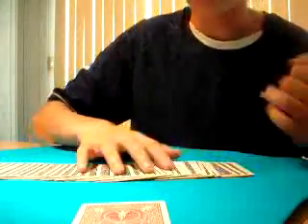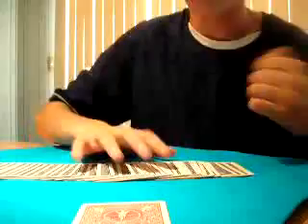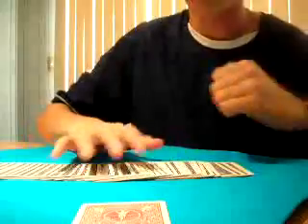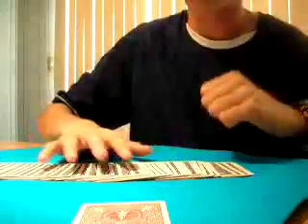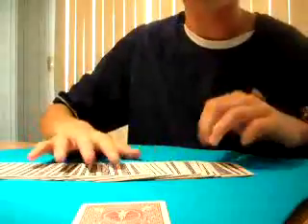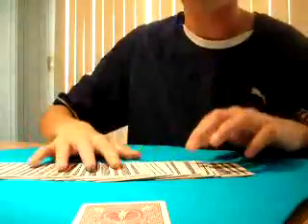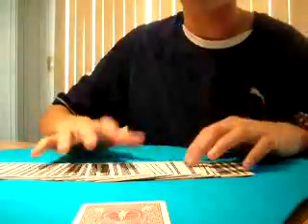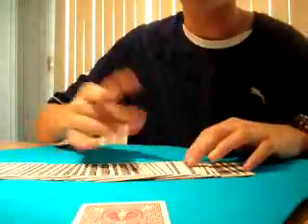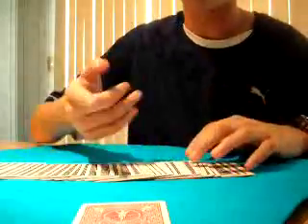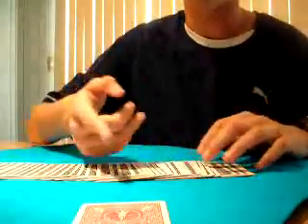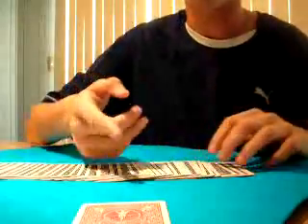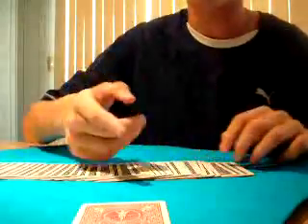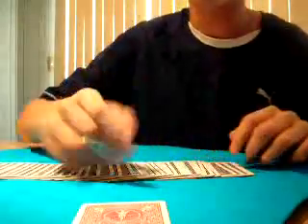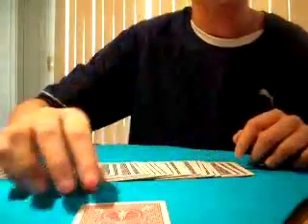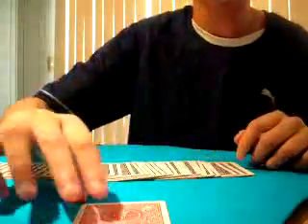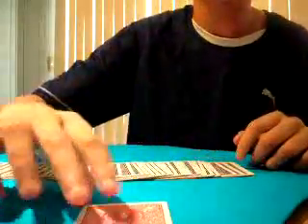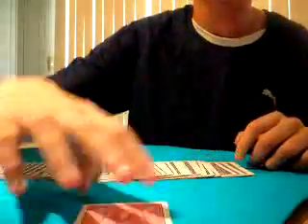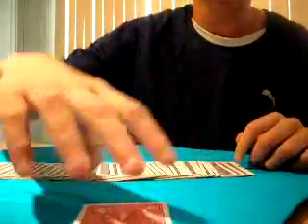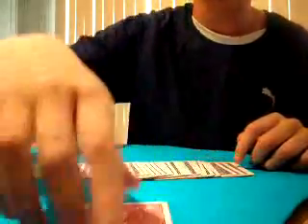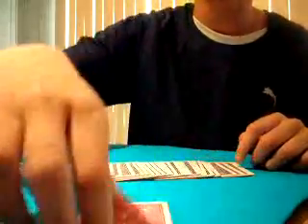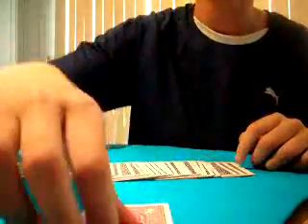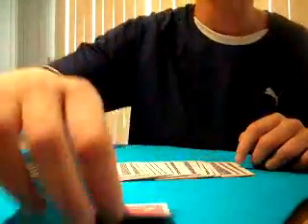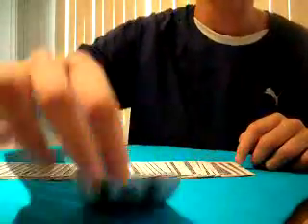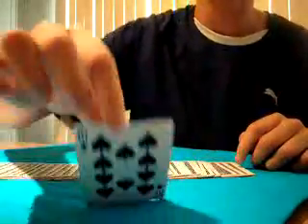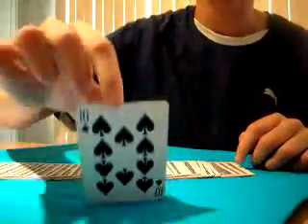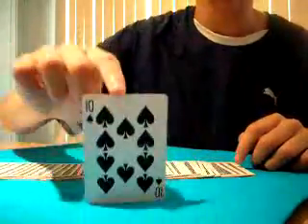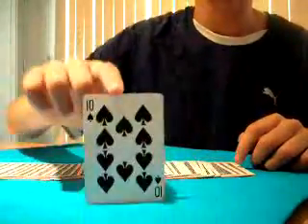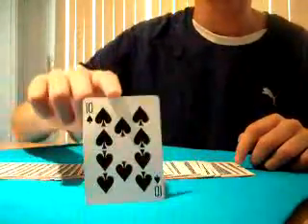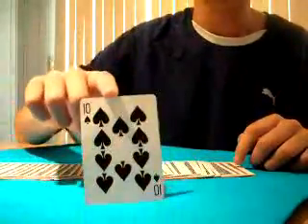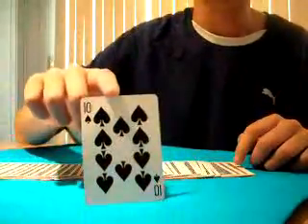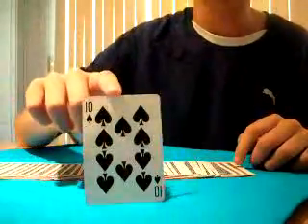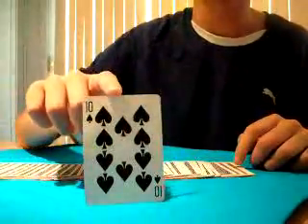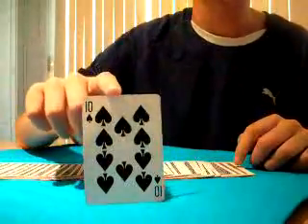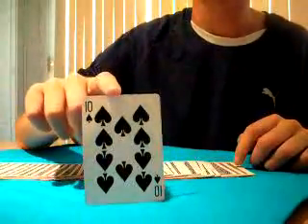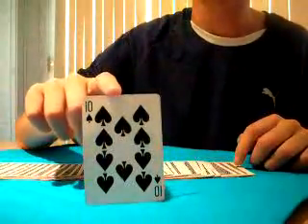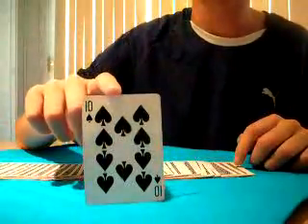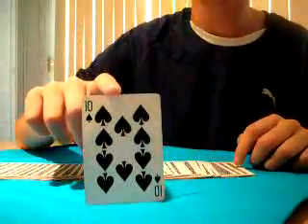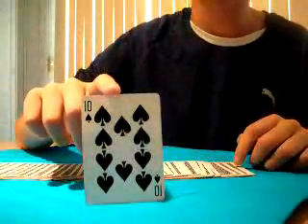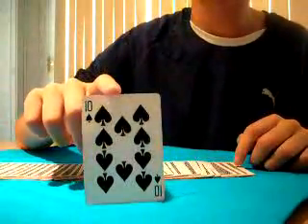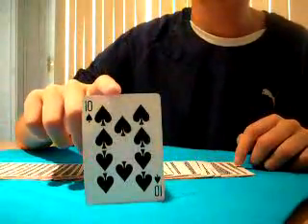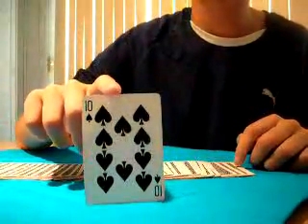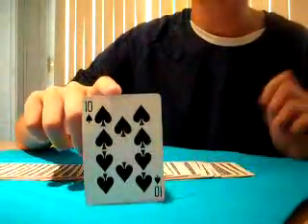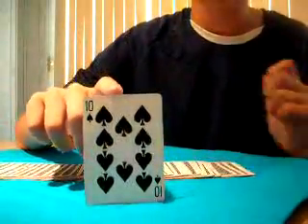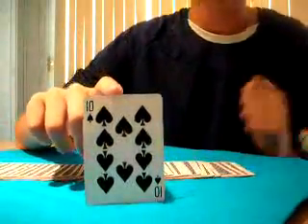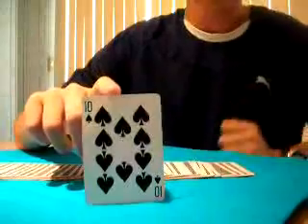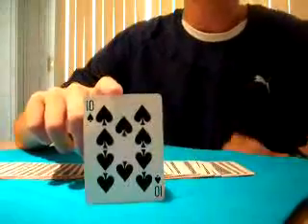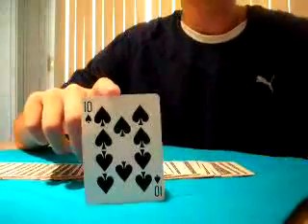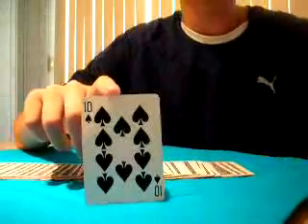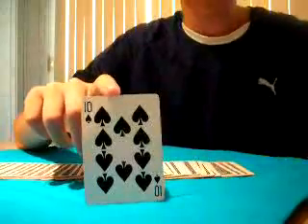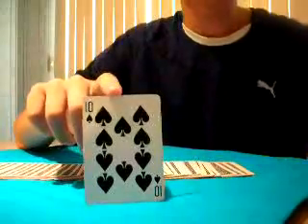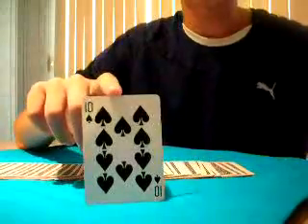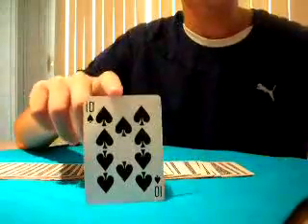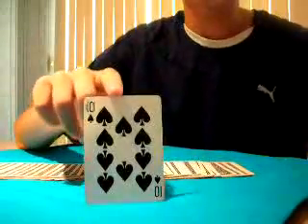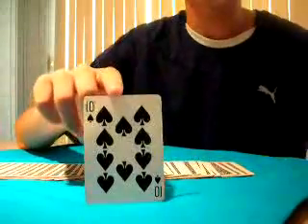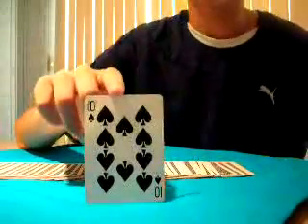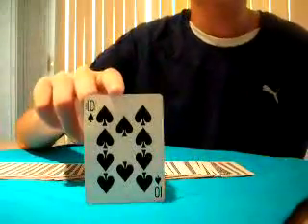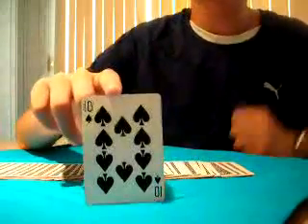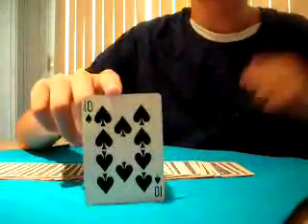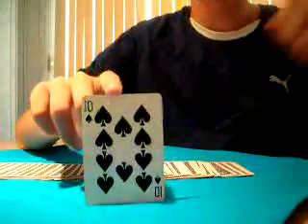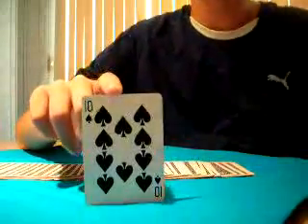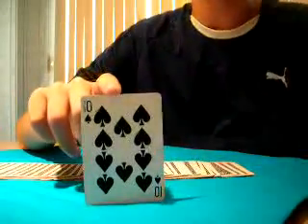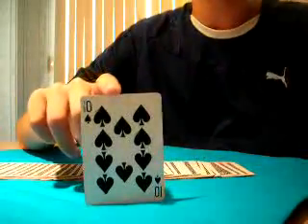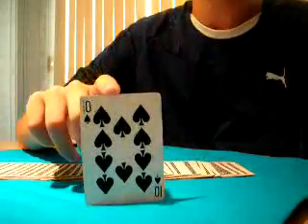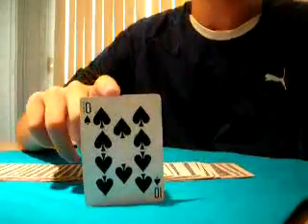And you say, oh, there's a card right there. And that's the 10 of spades. So that's the best card trick in the world. Thanks for watching.